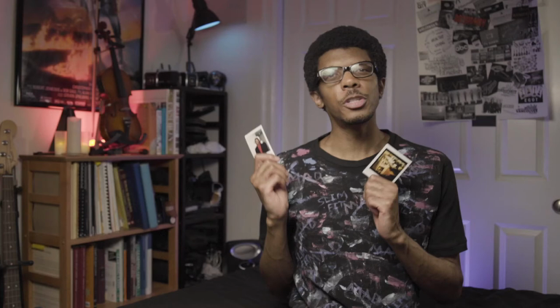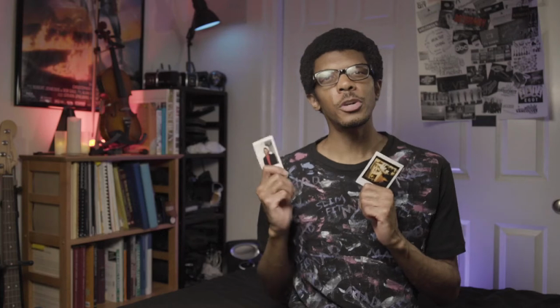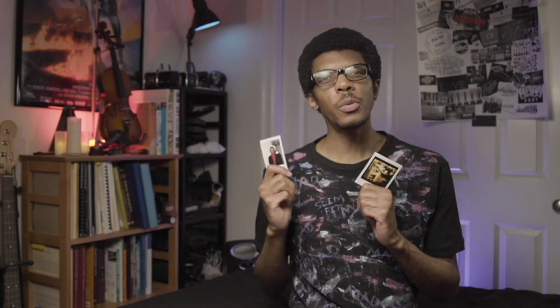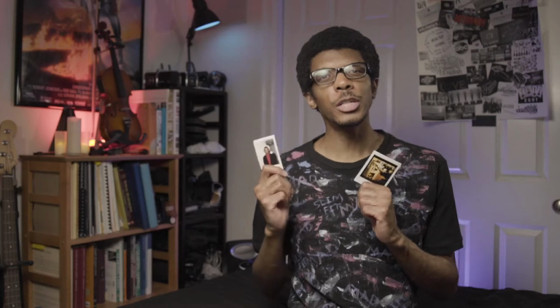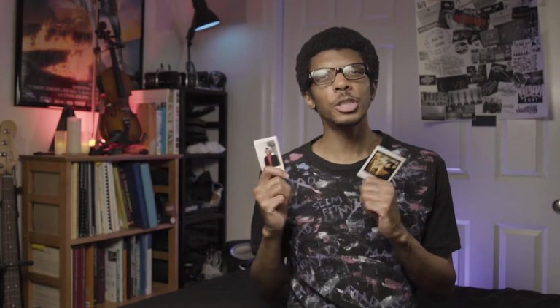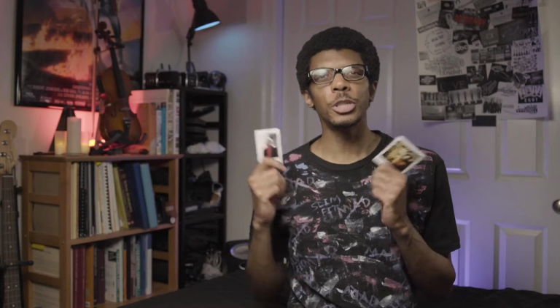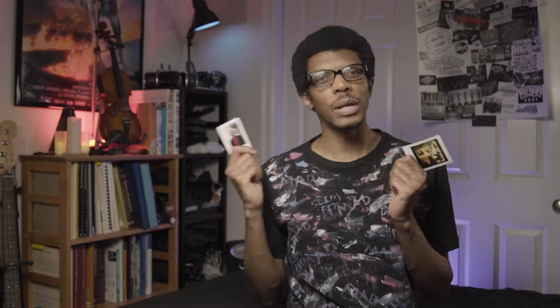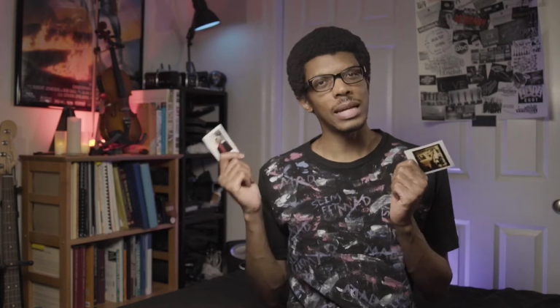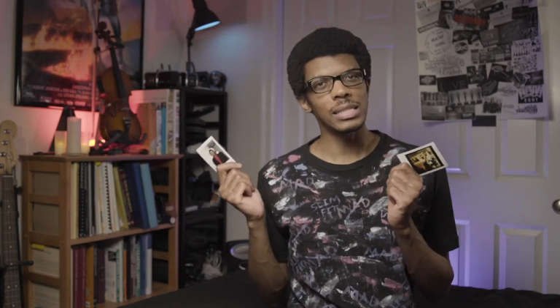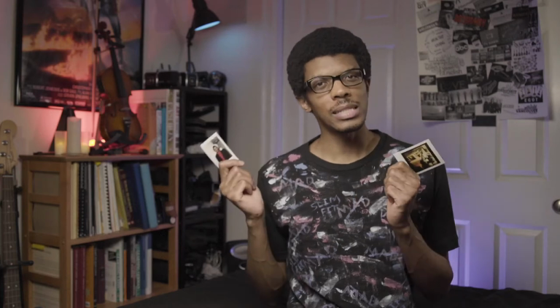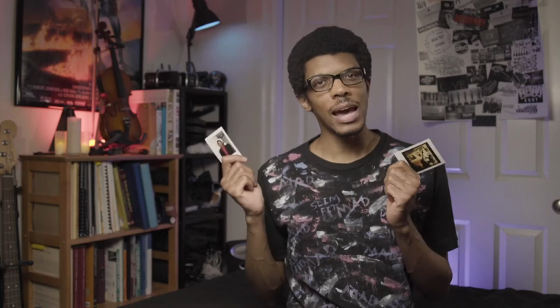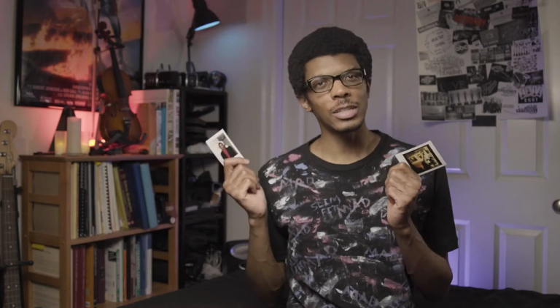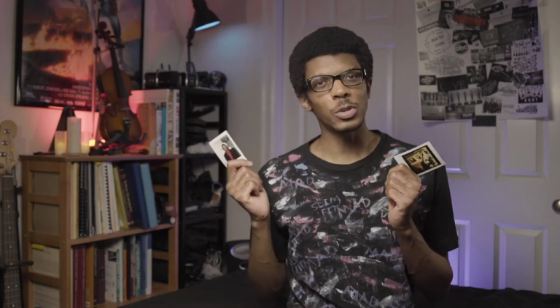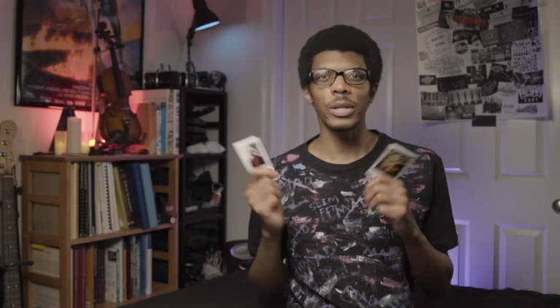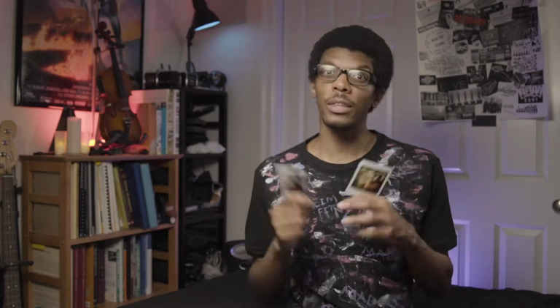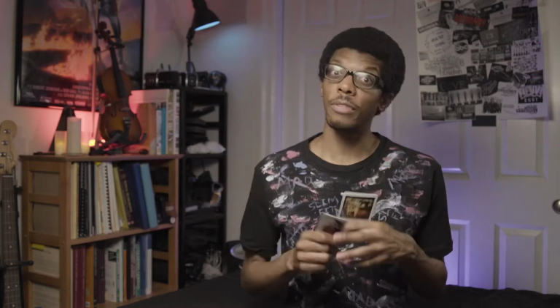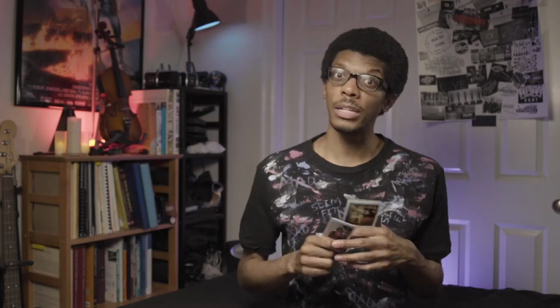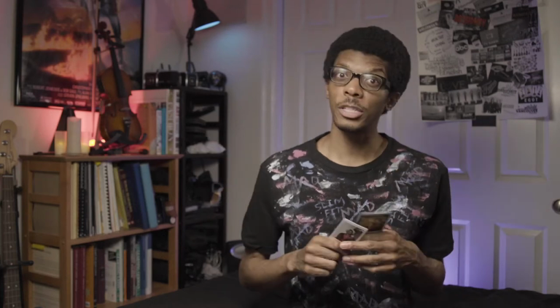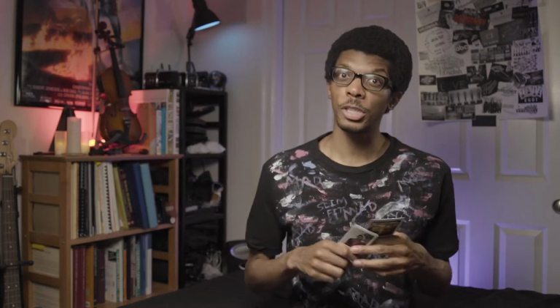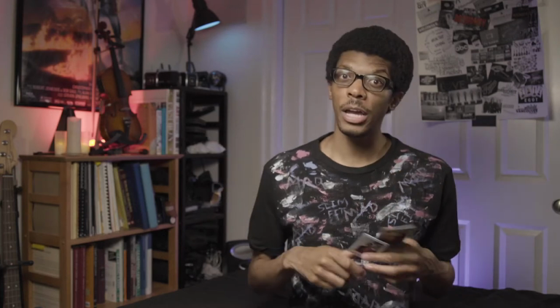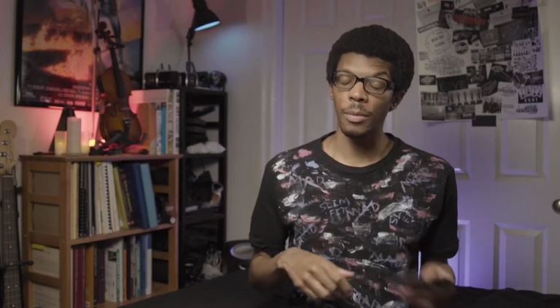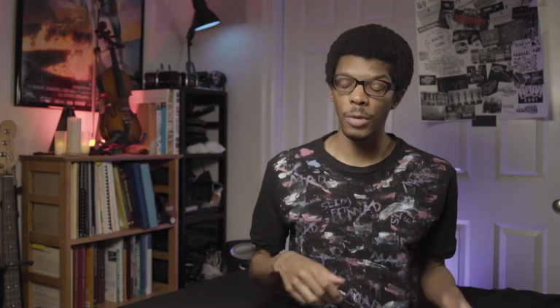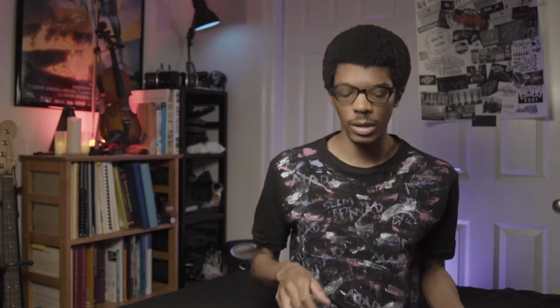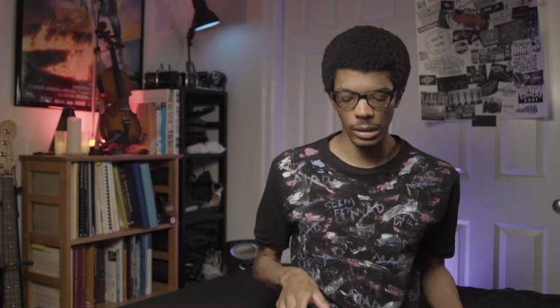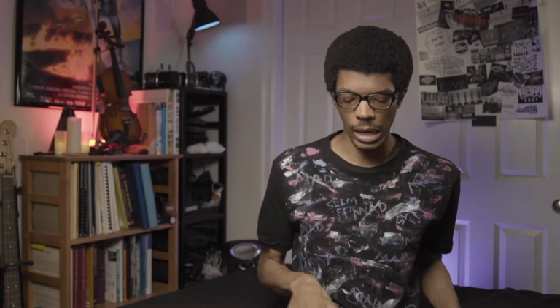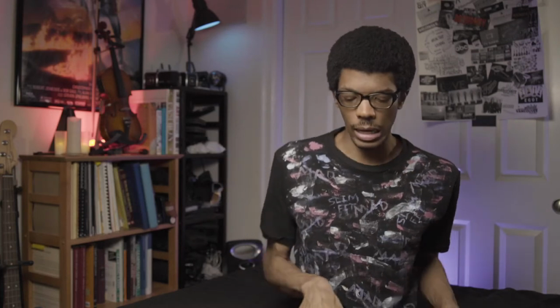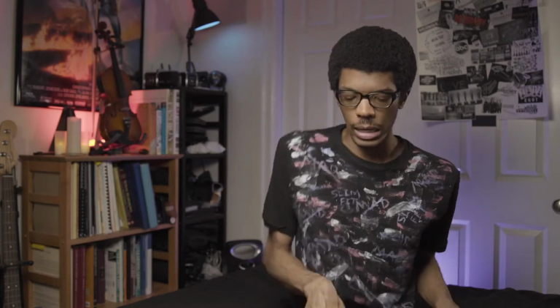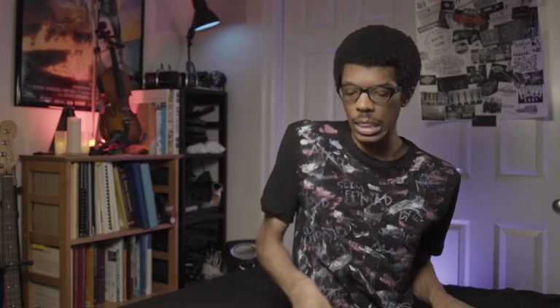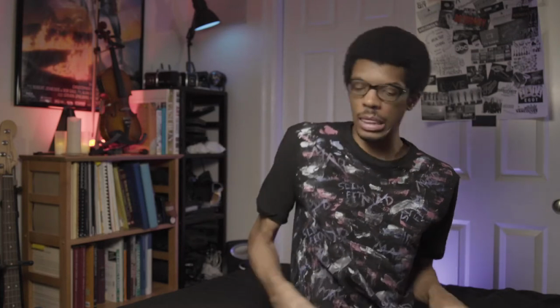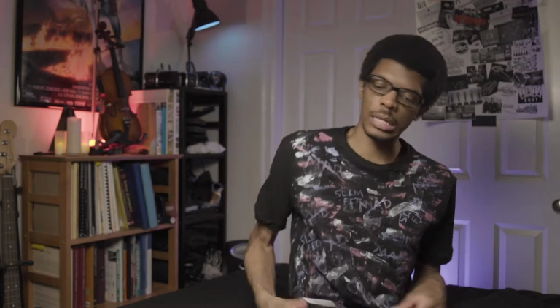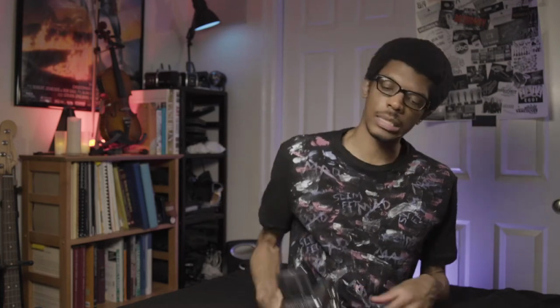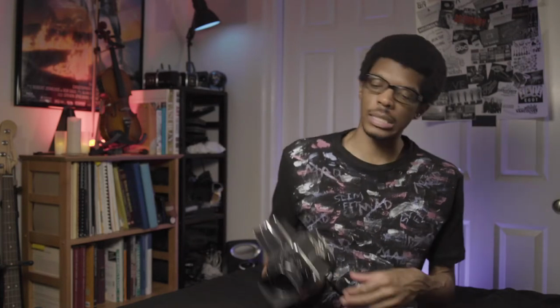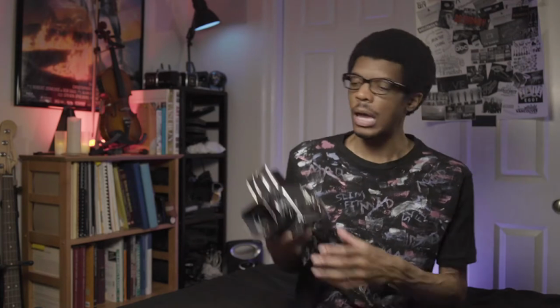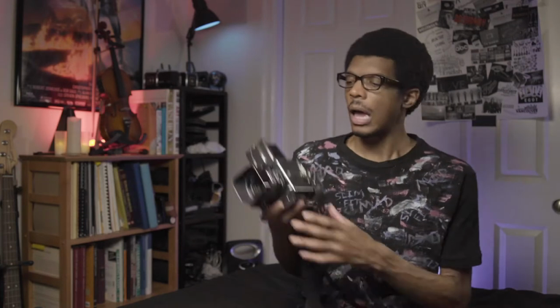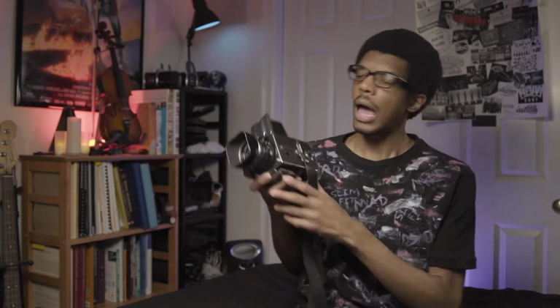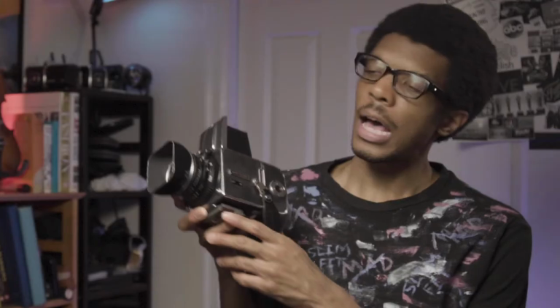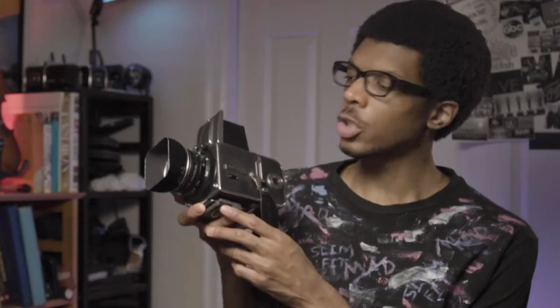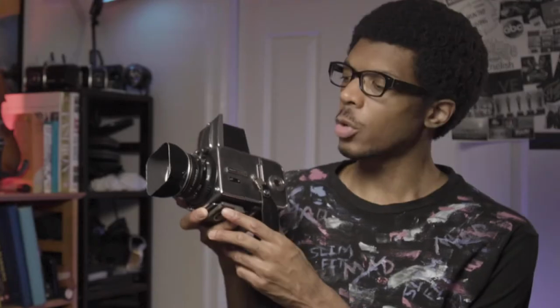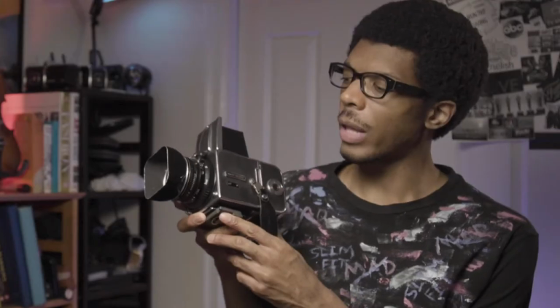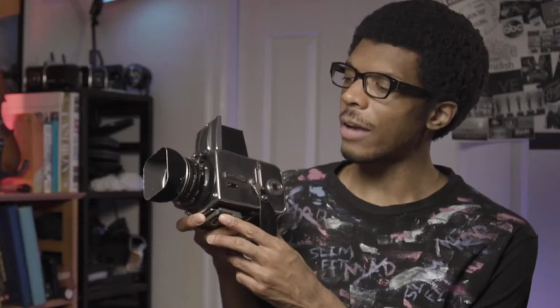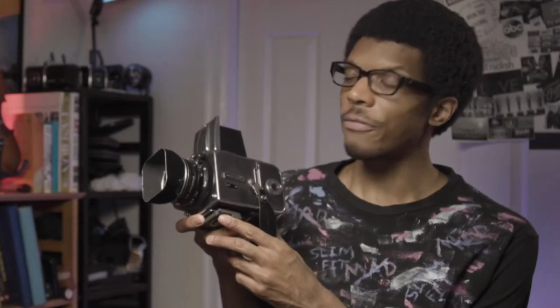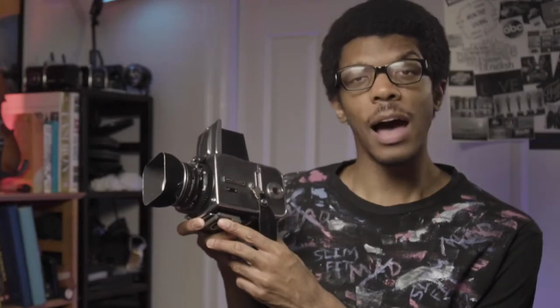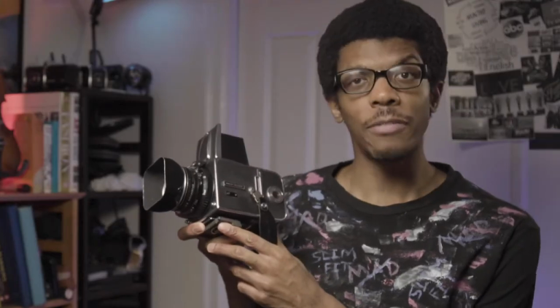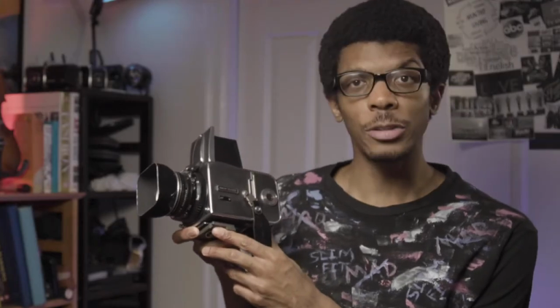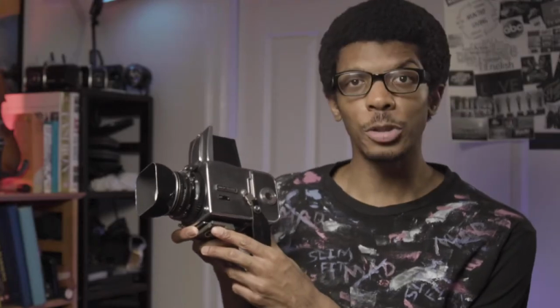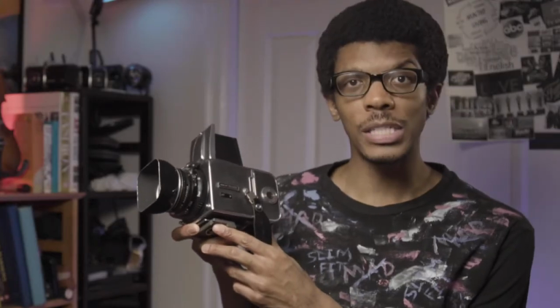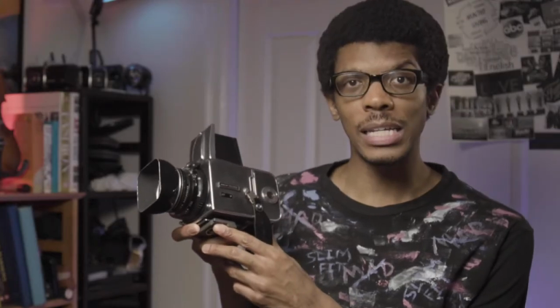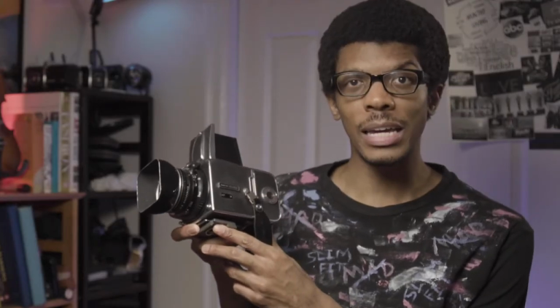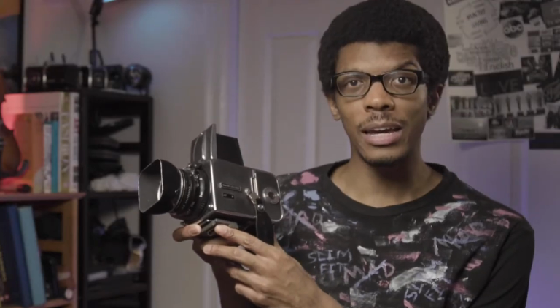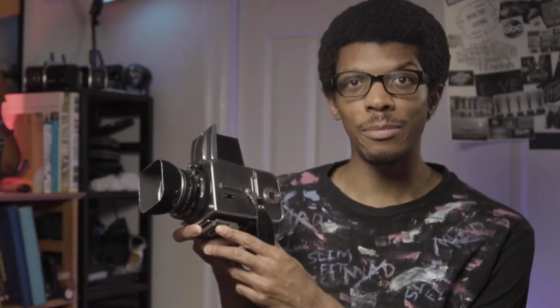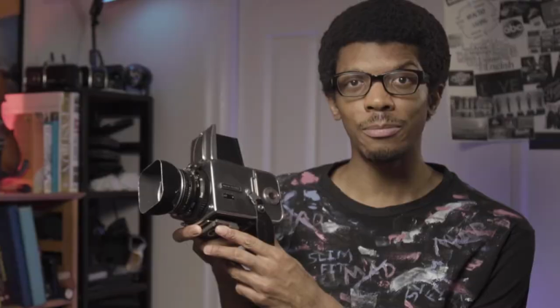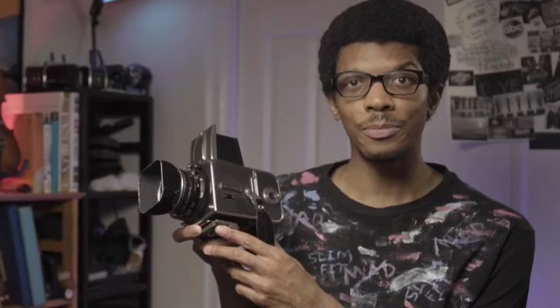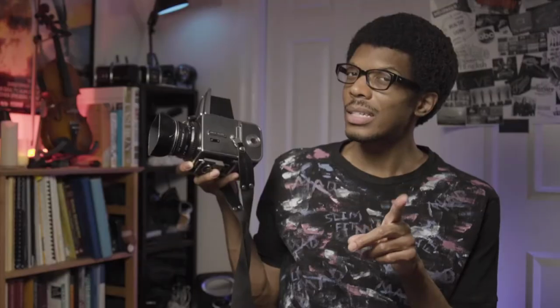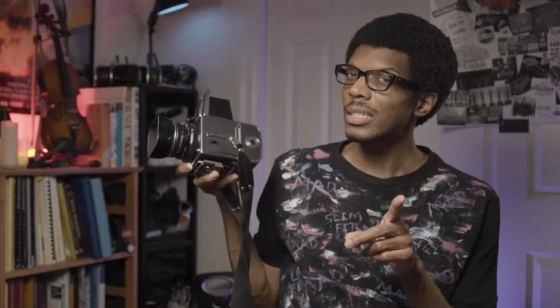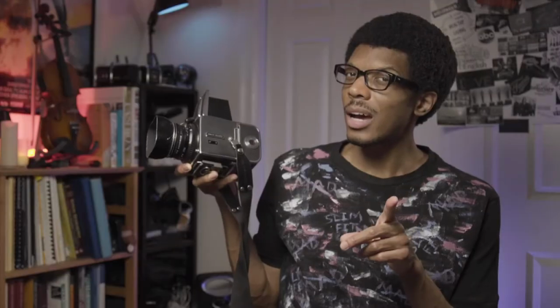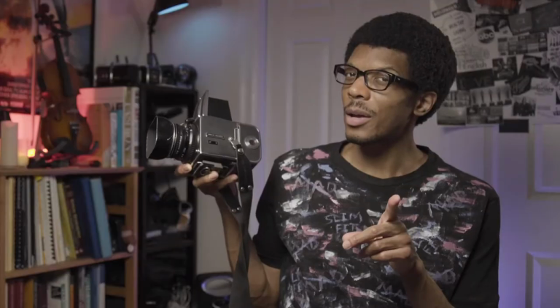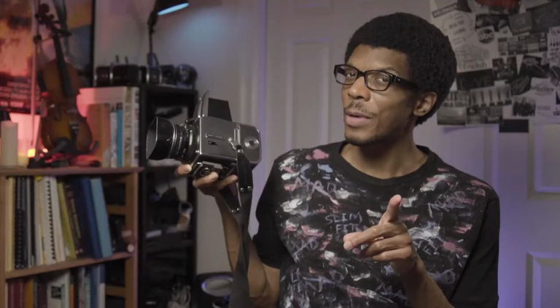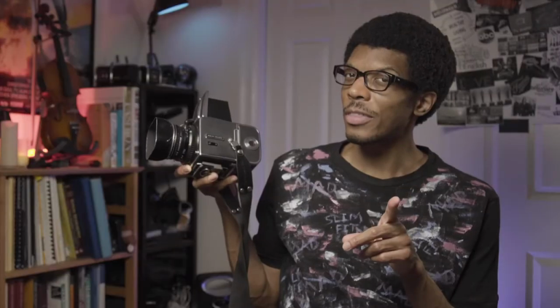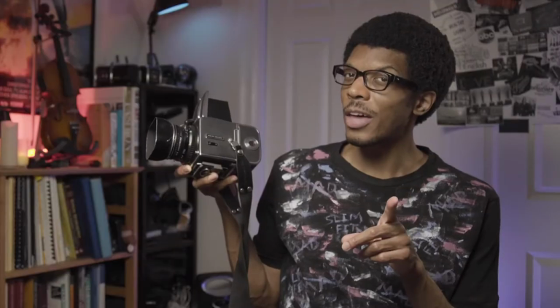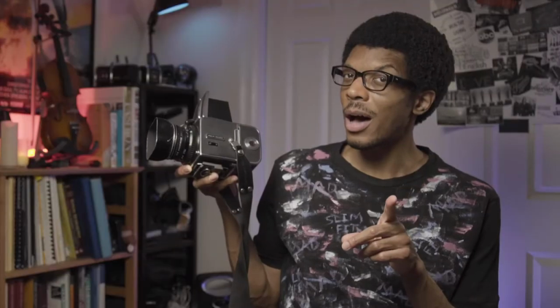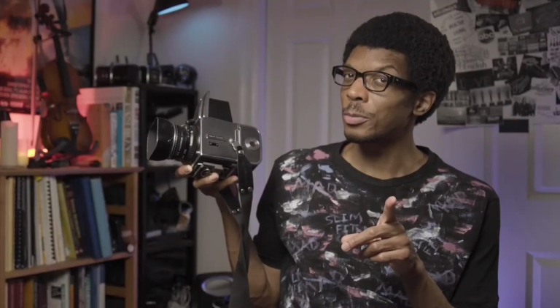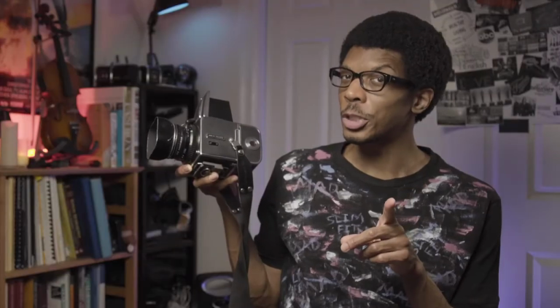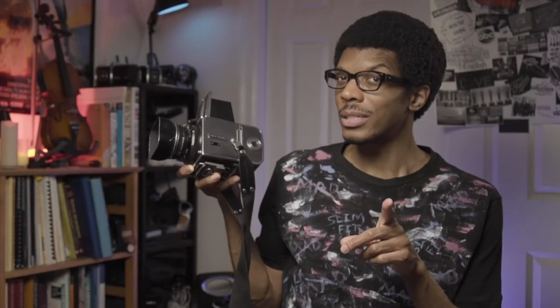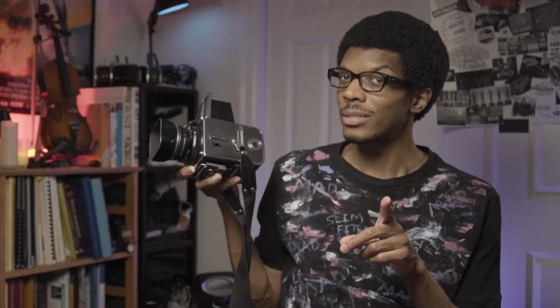Do you want to shoot Instax with a vintage camera like this Hasselblad 500CM? Let's talk about the options.